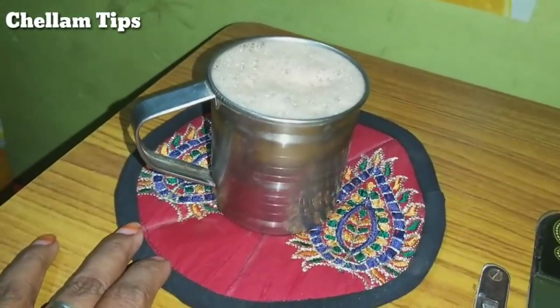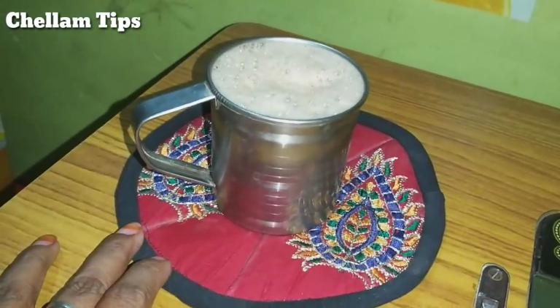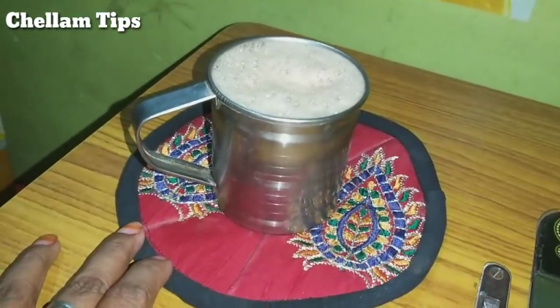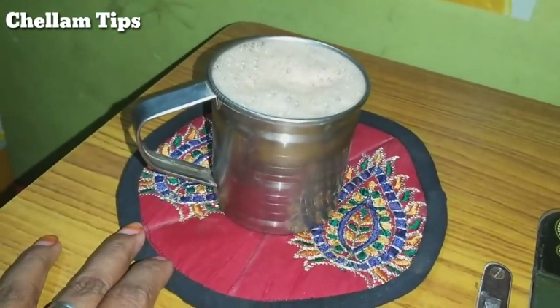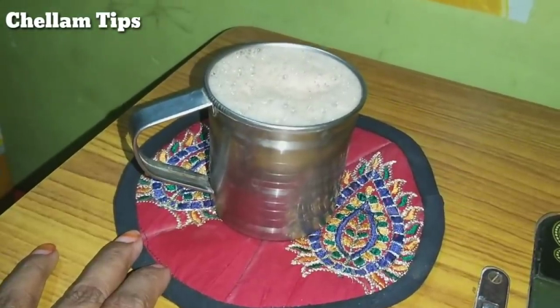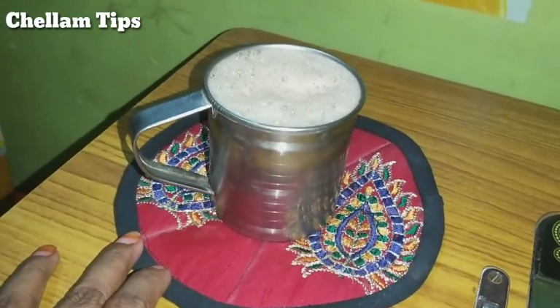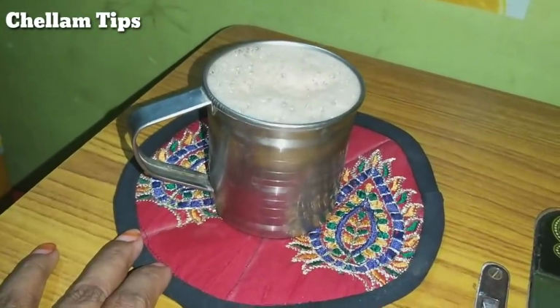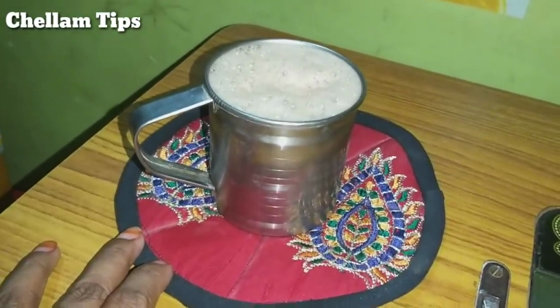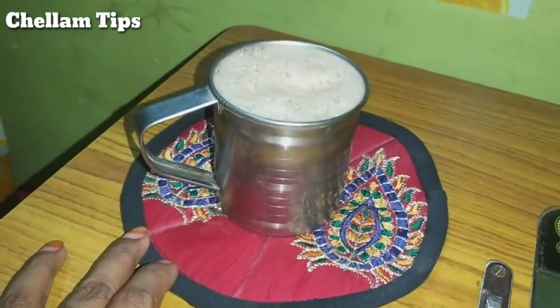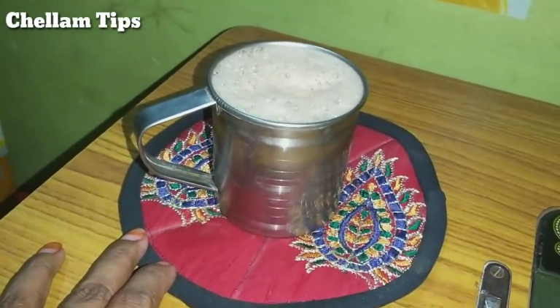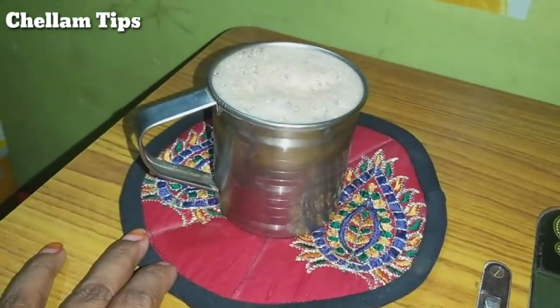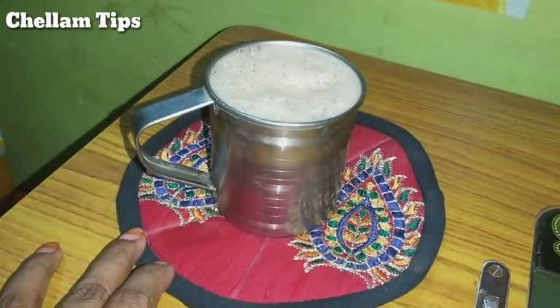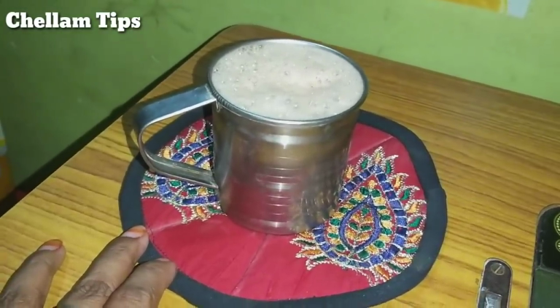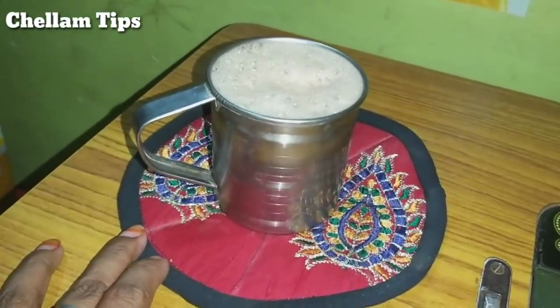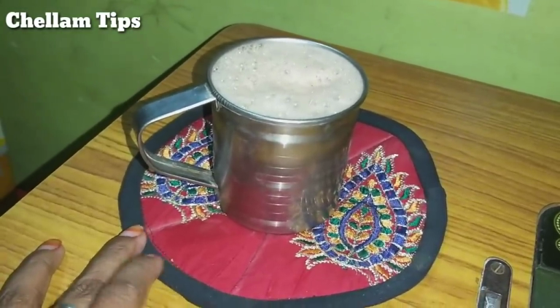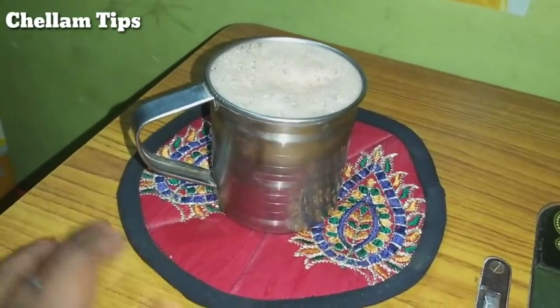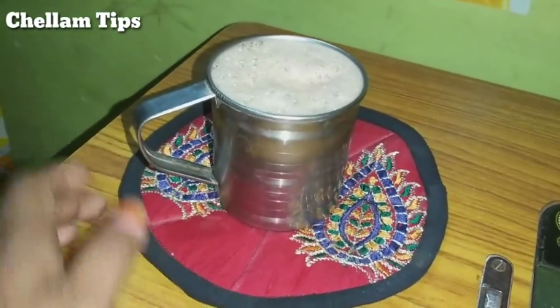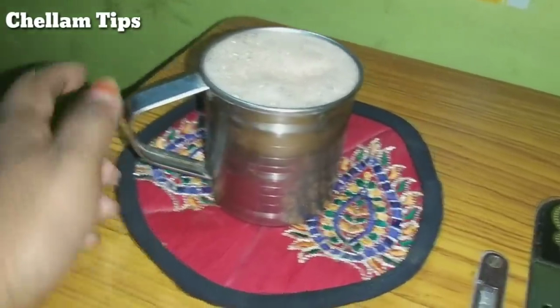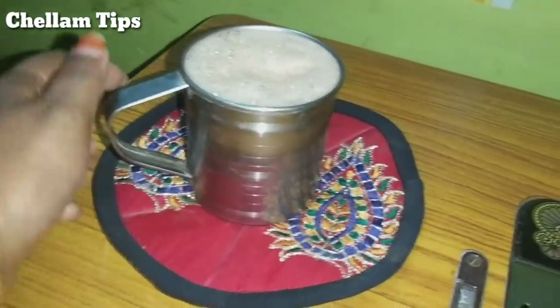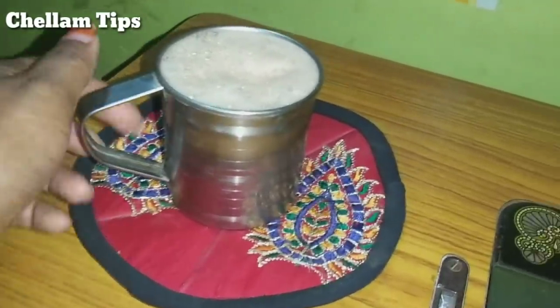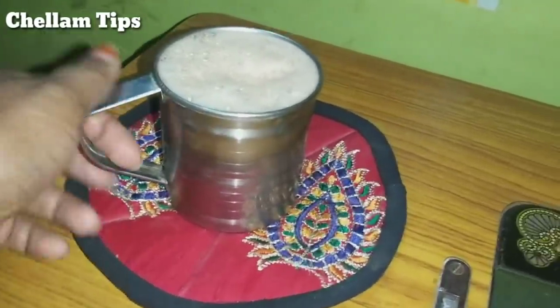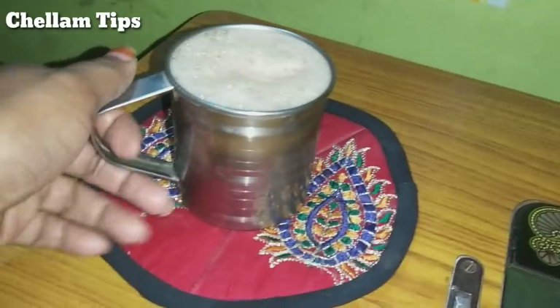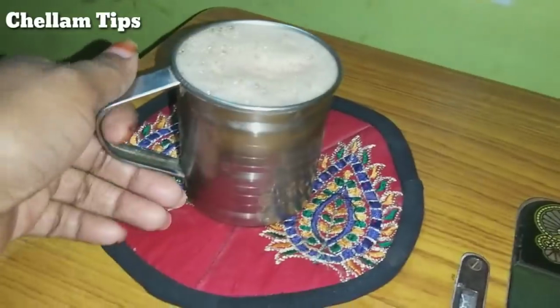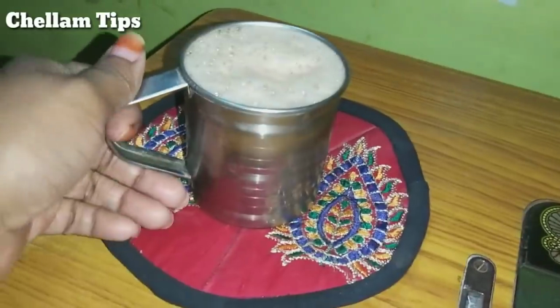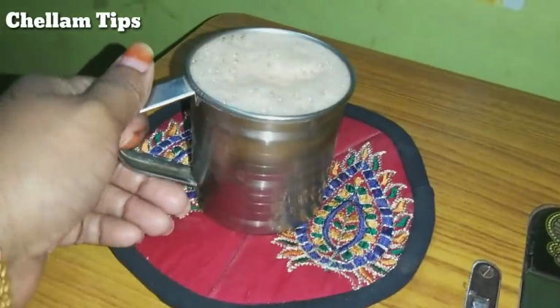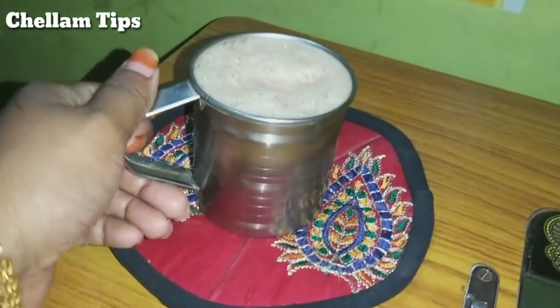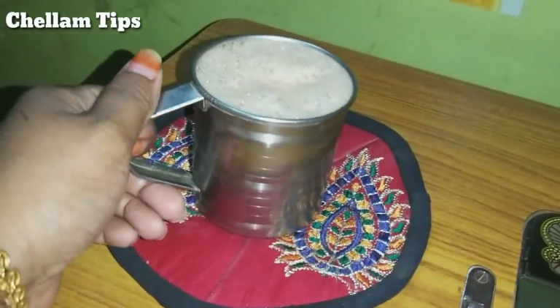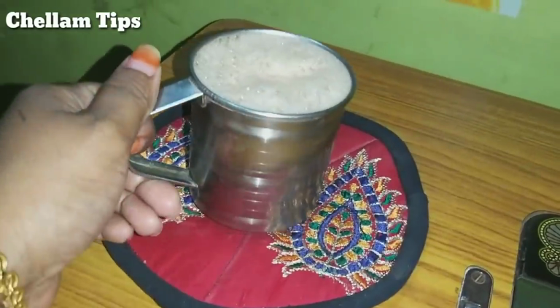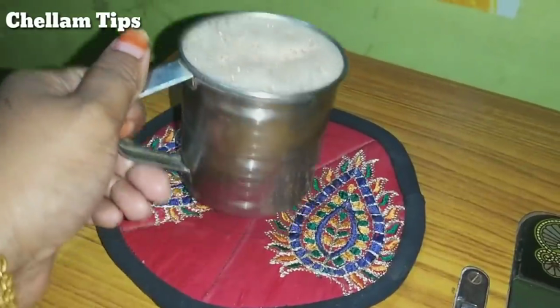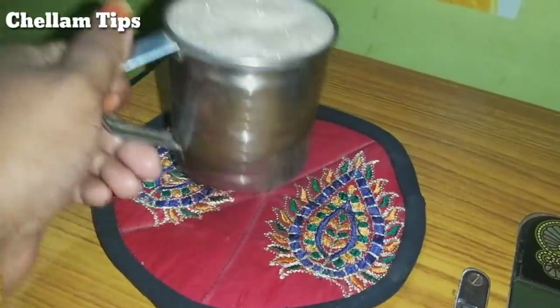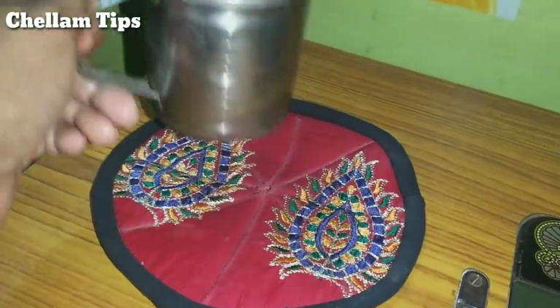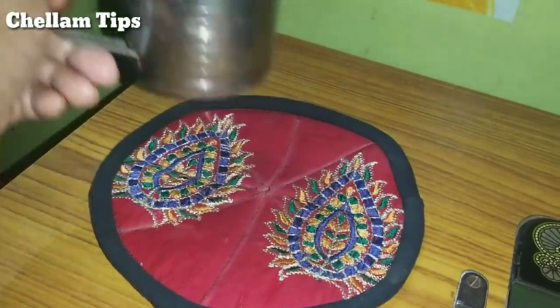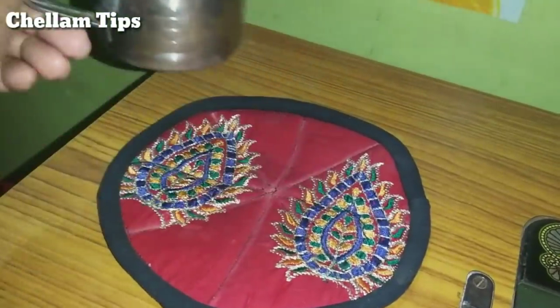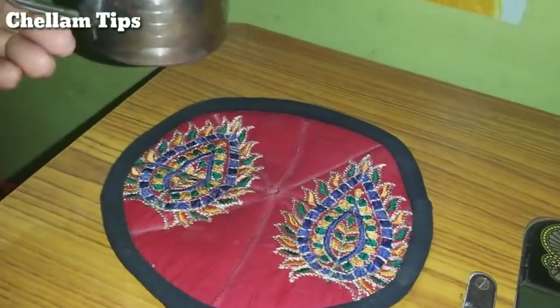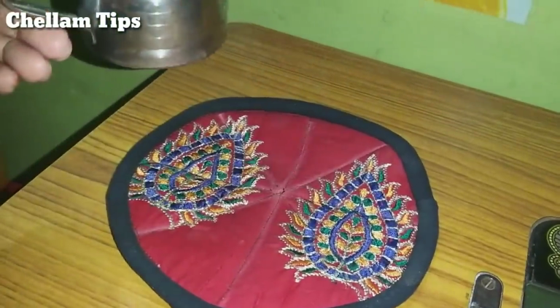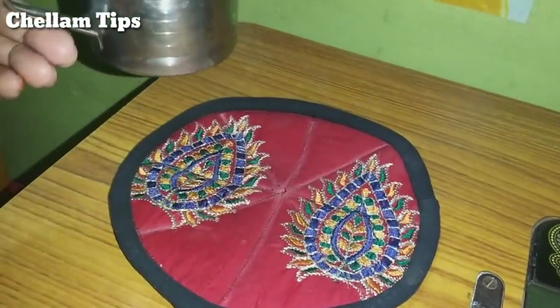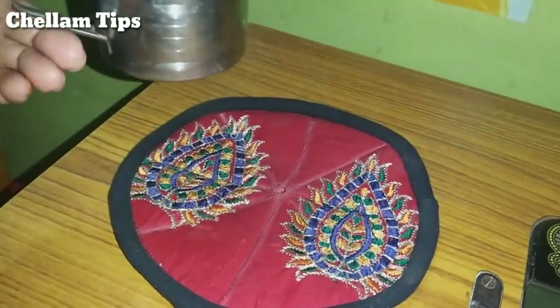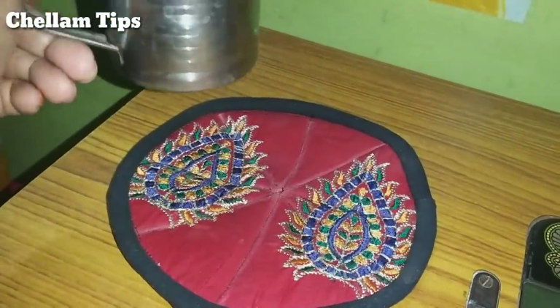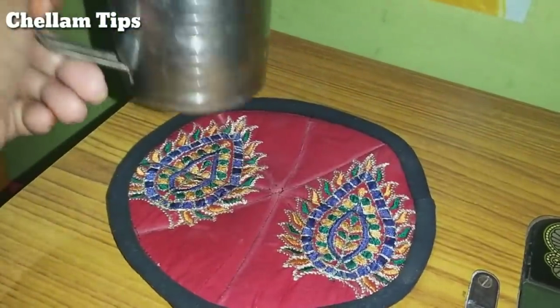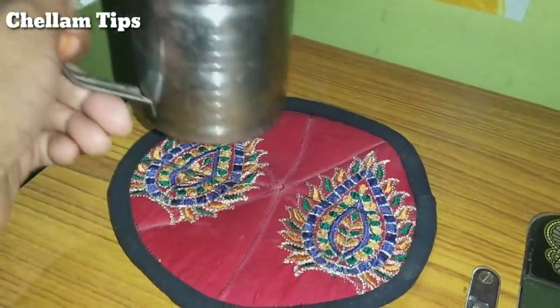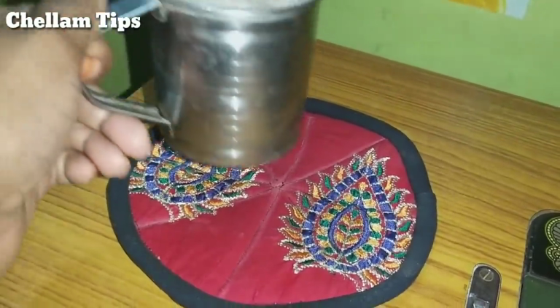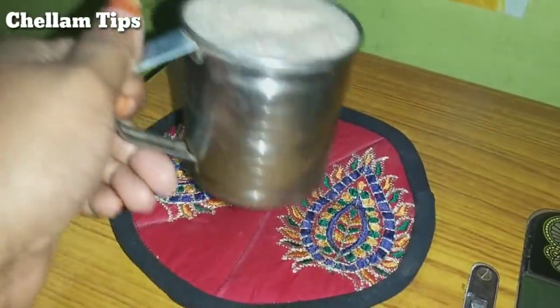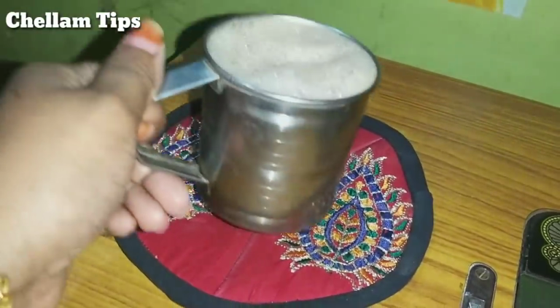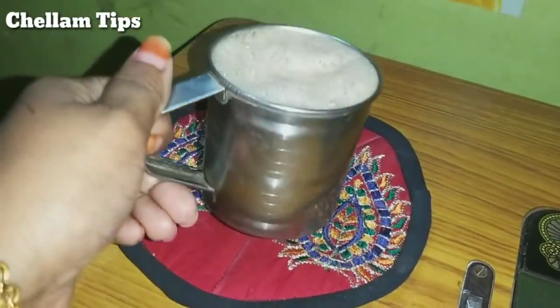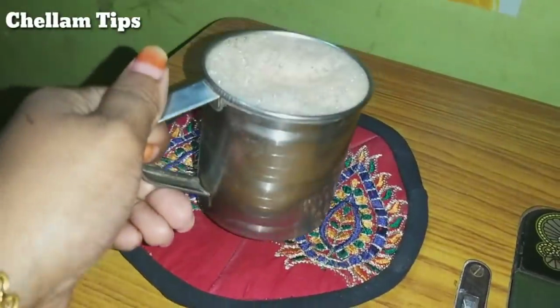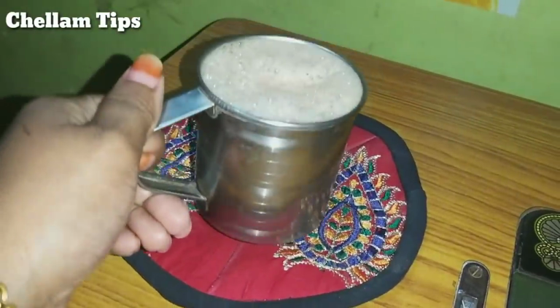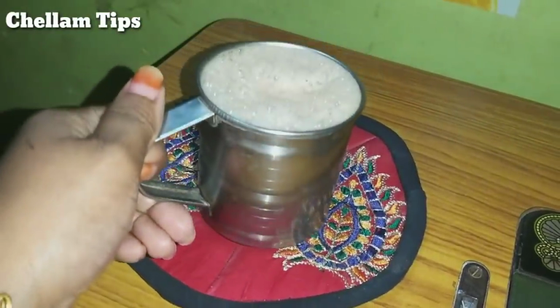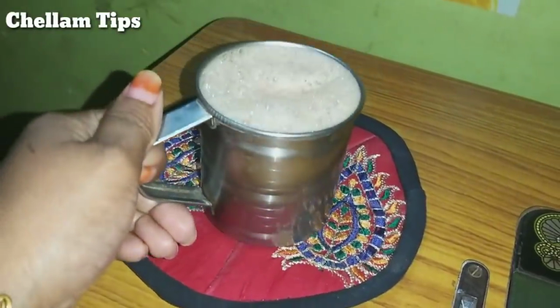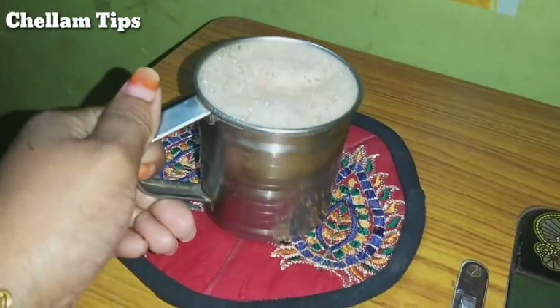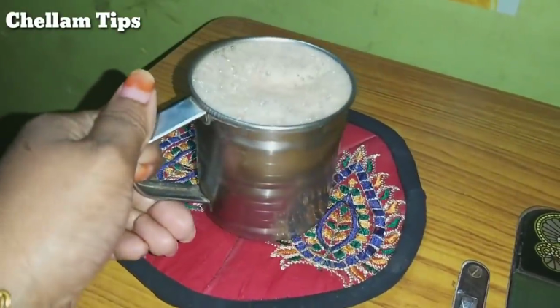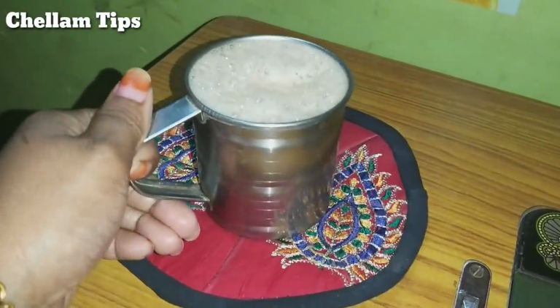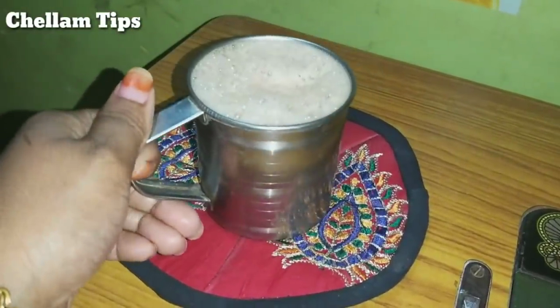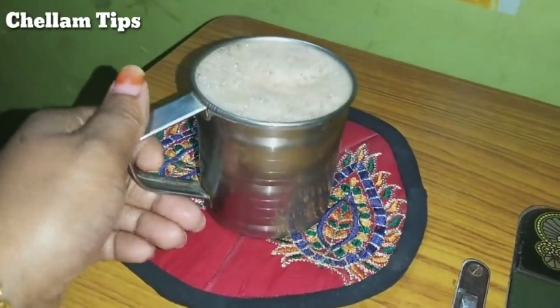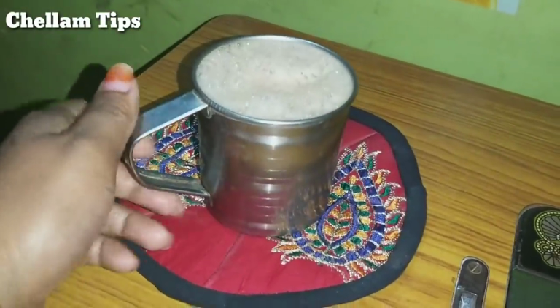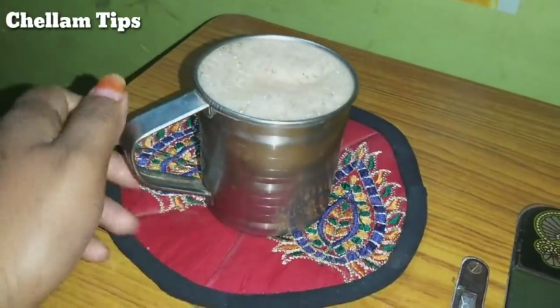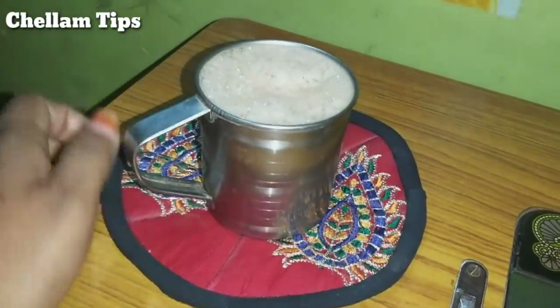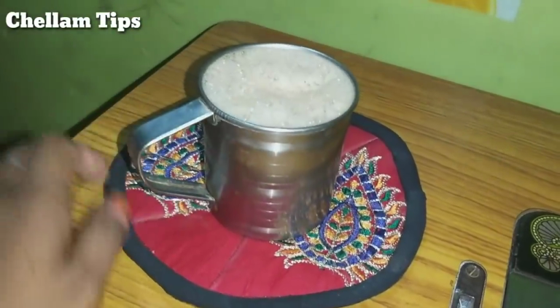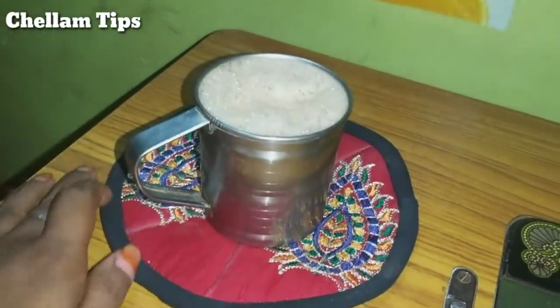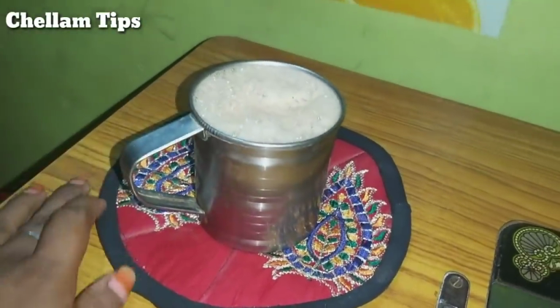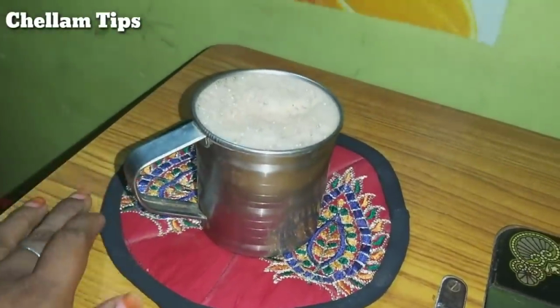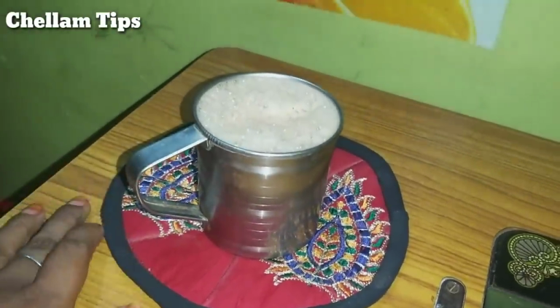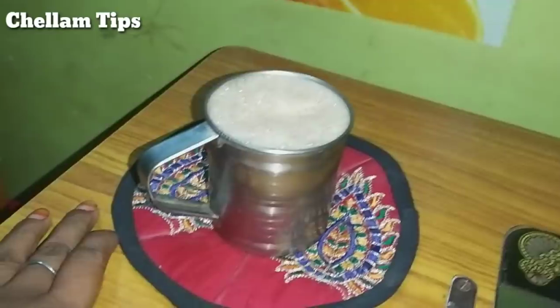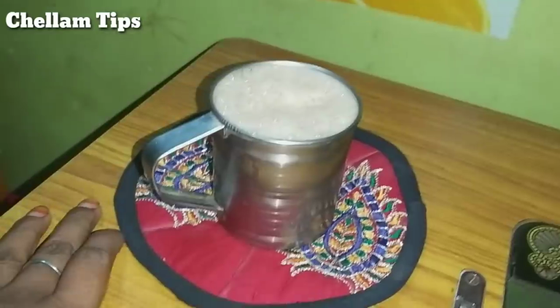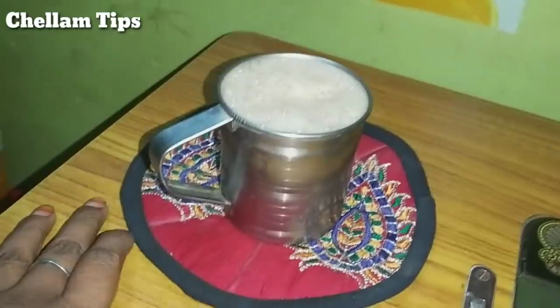We have a coffee and tea mug. If you want to use it, we can use it as a rest.